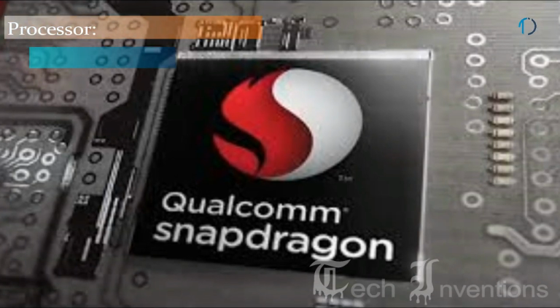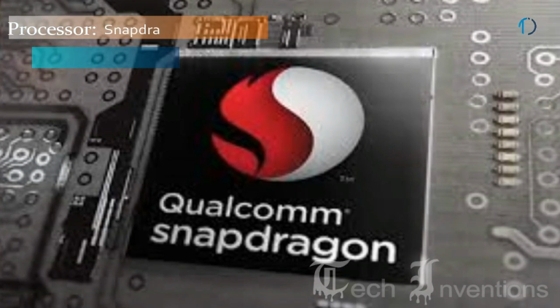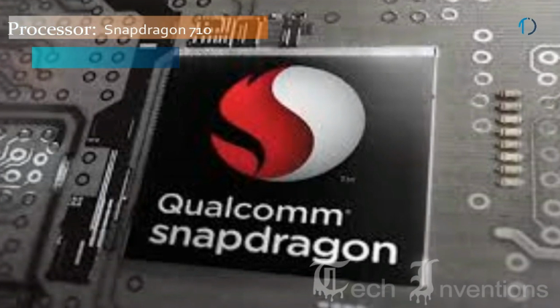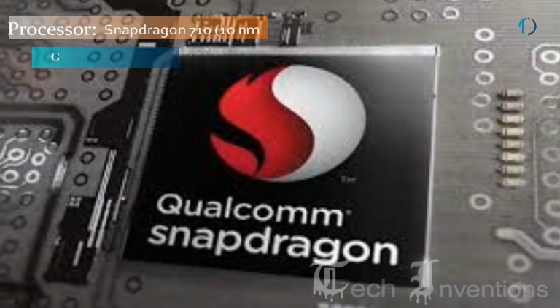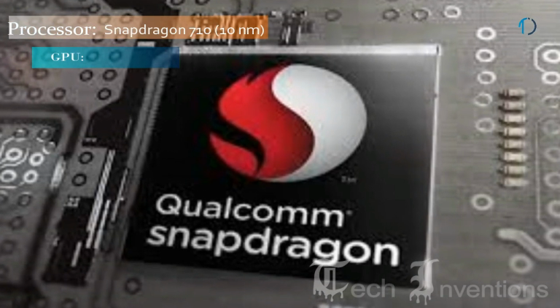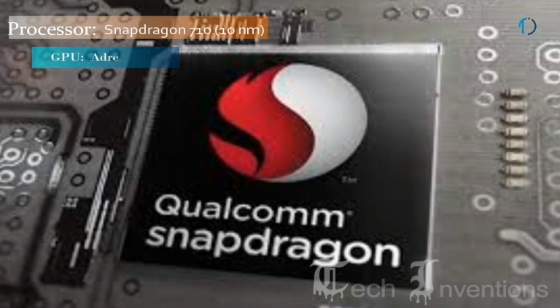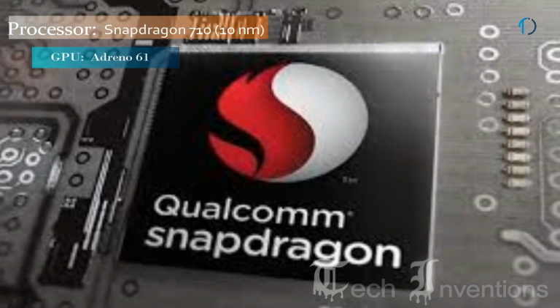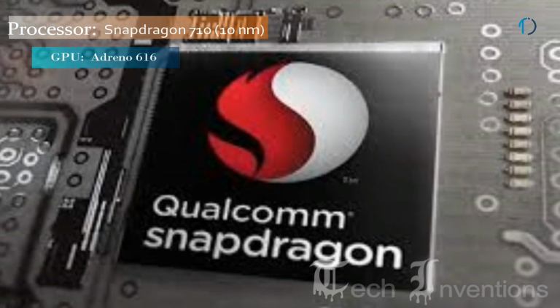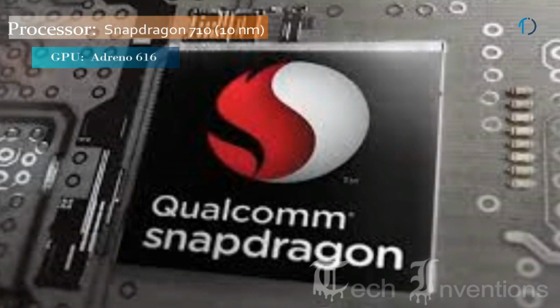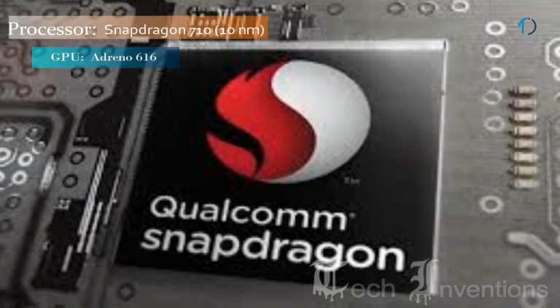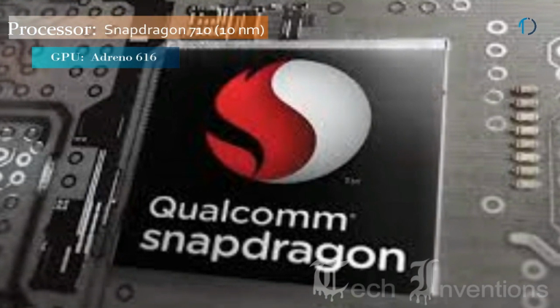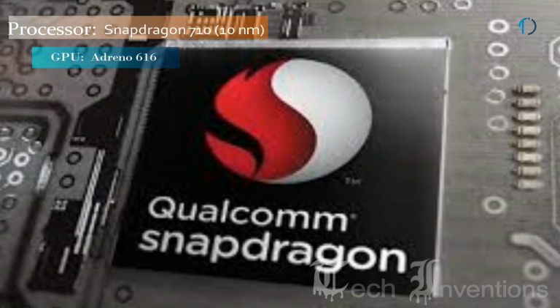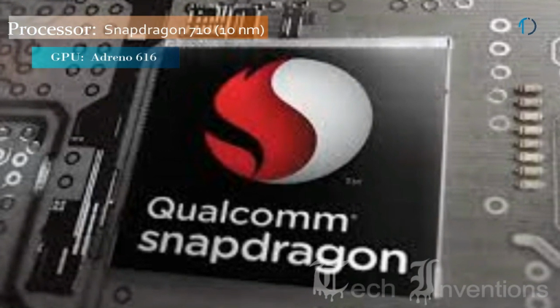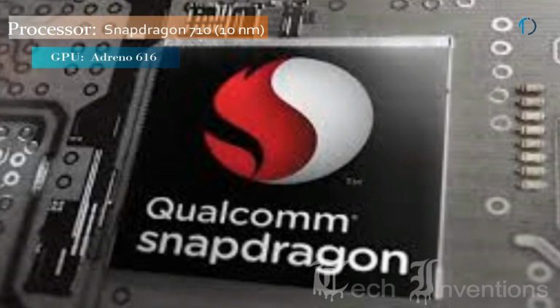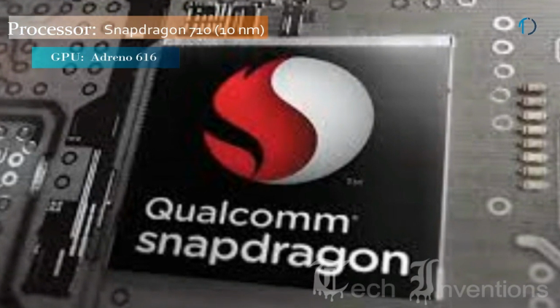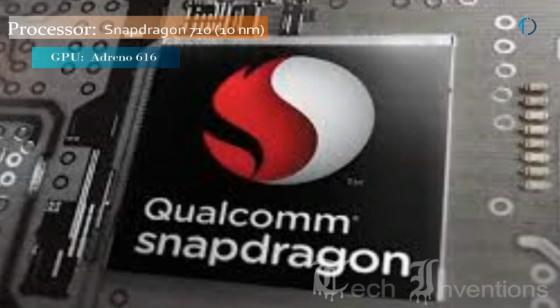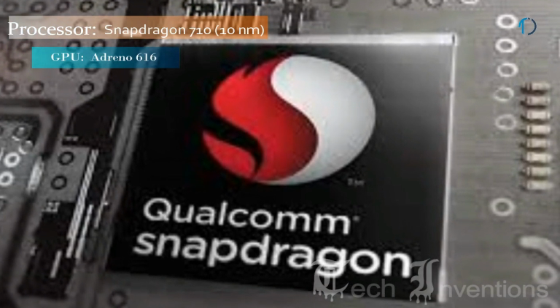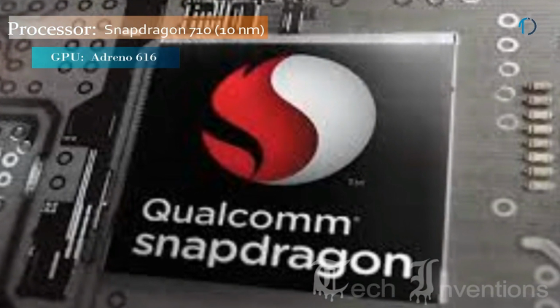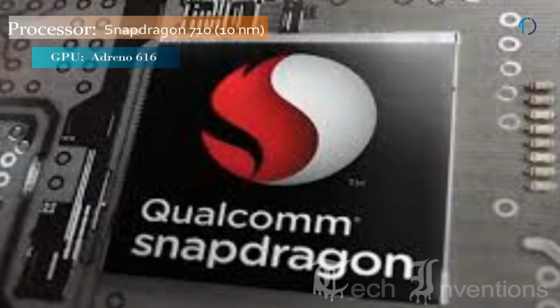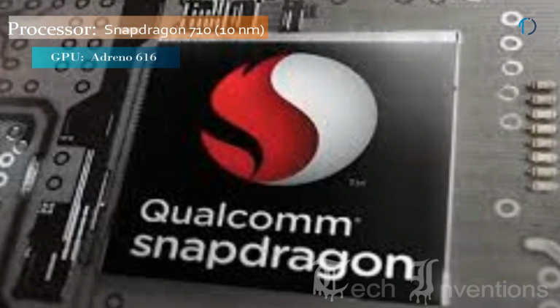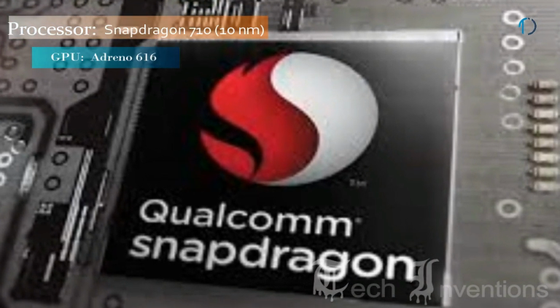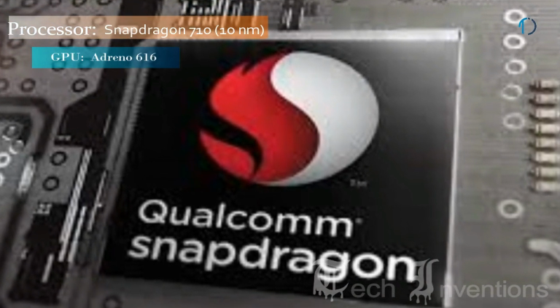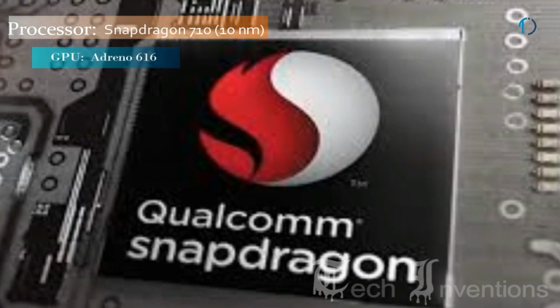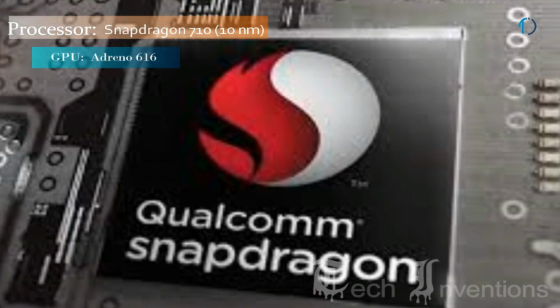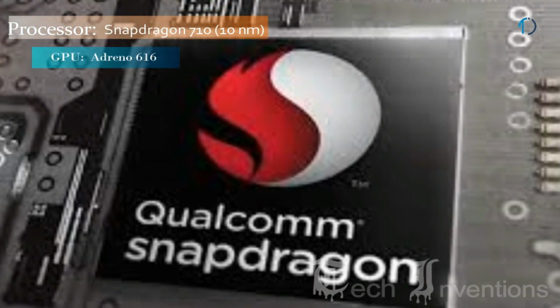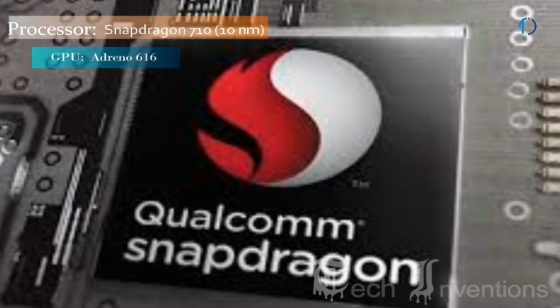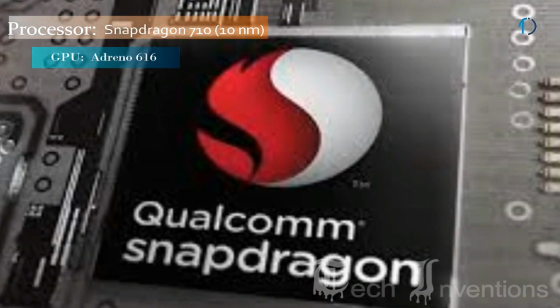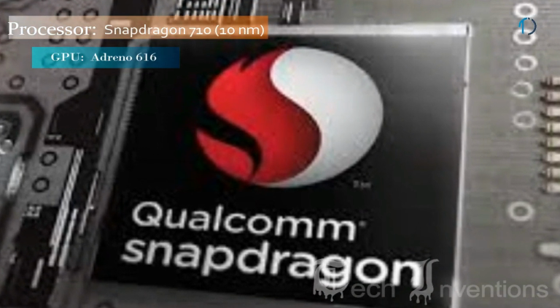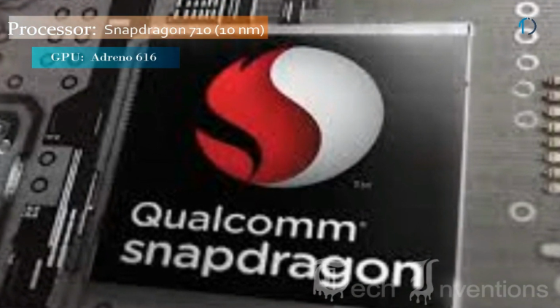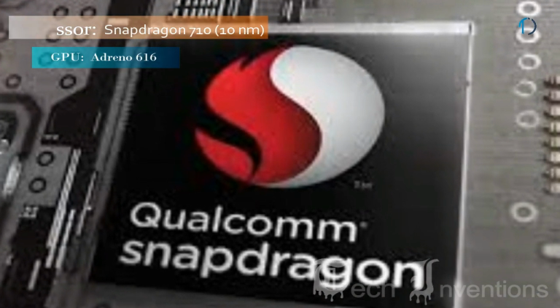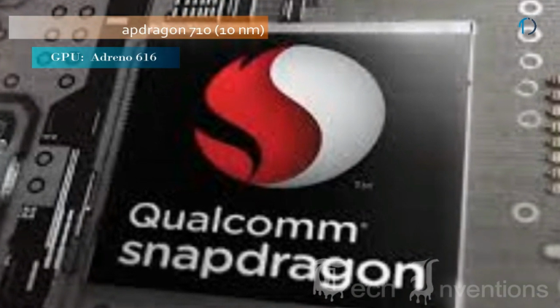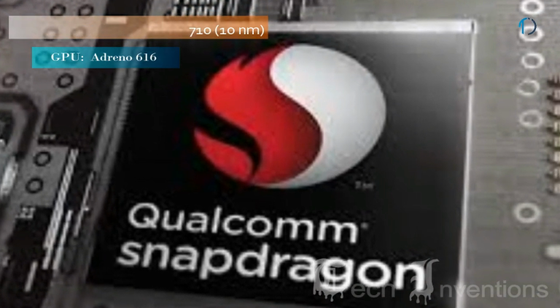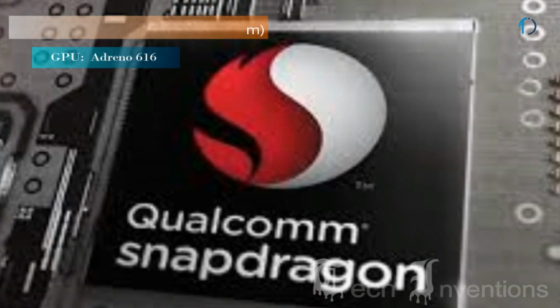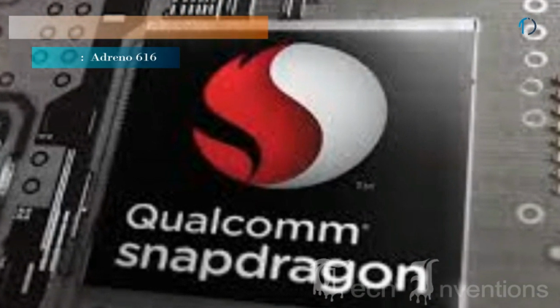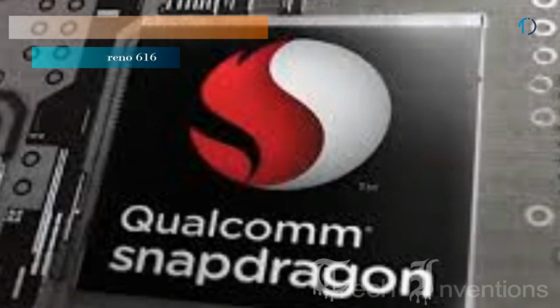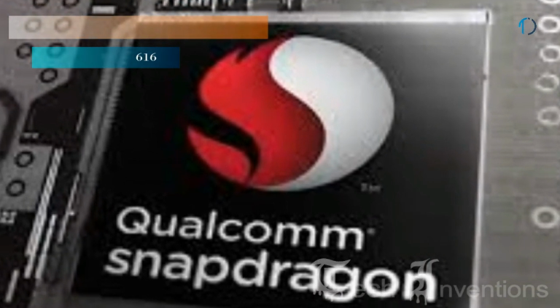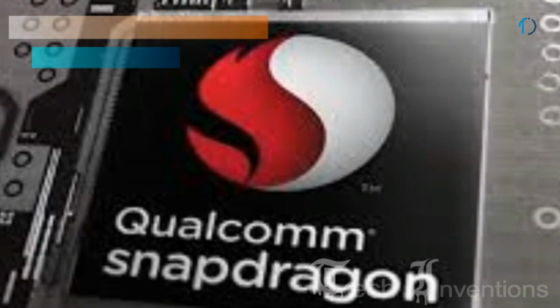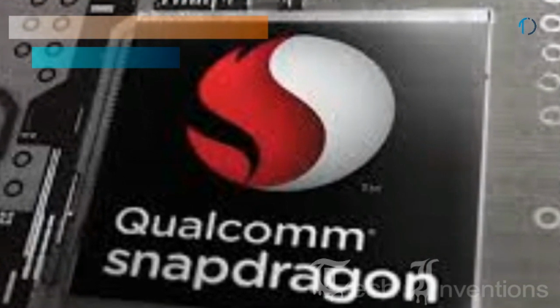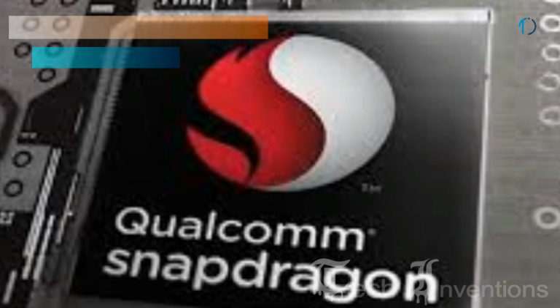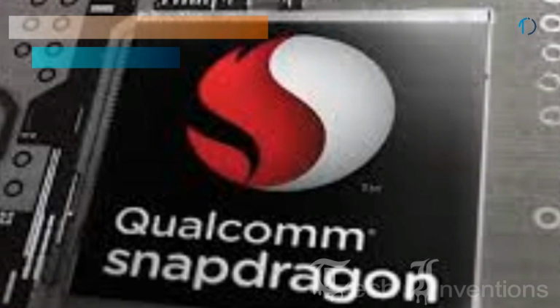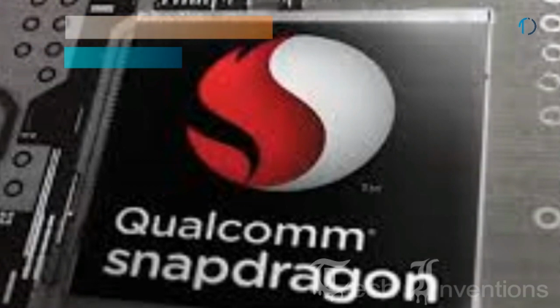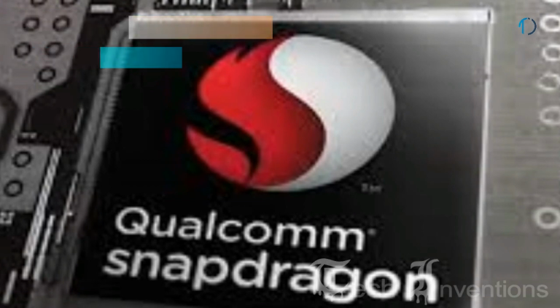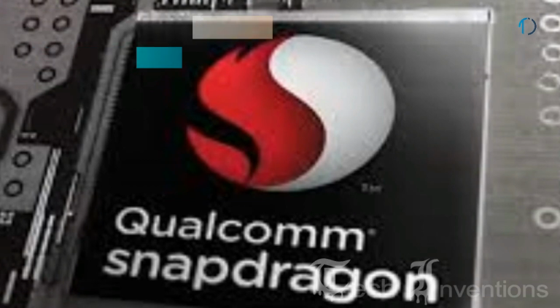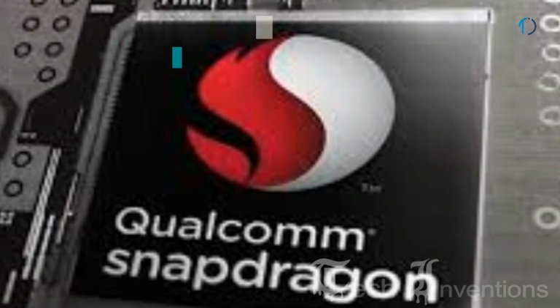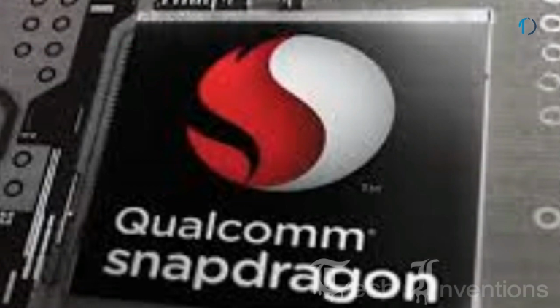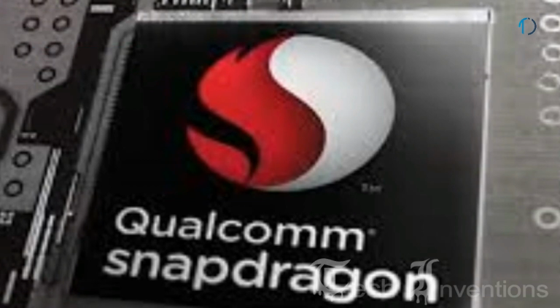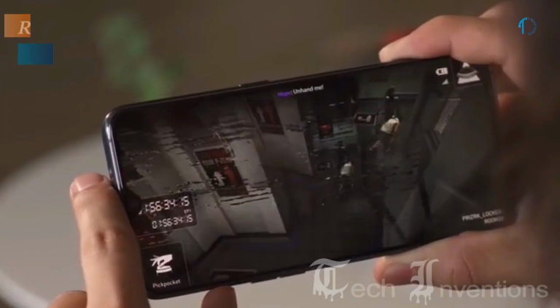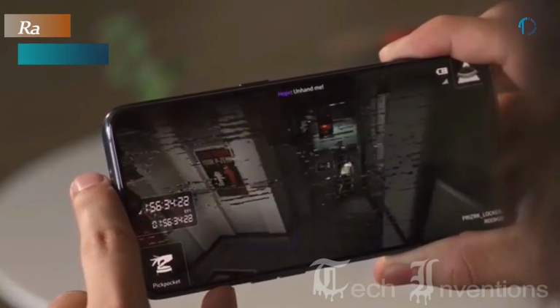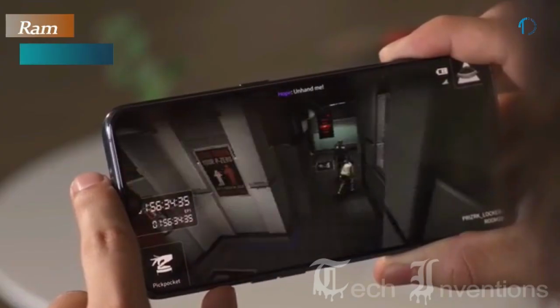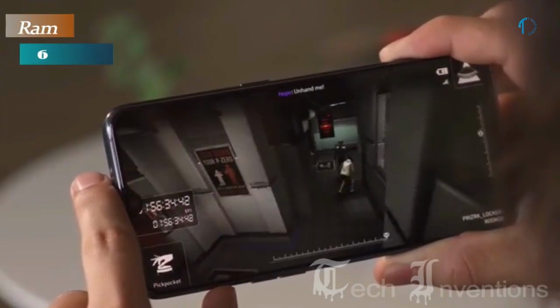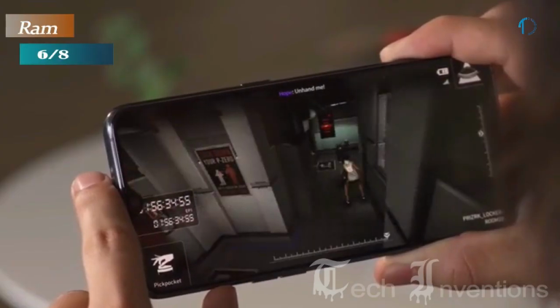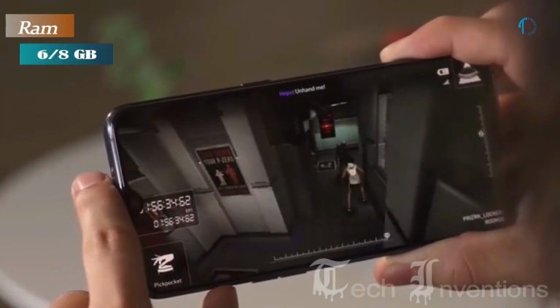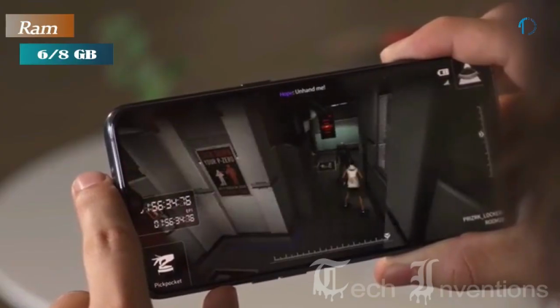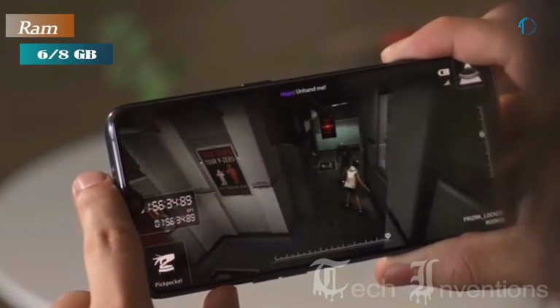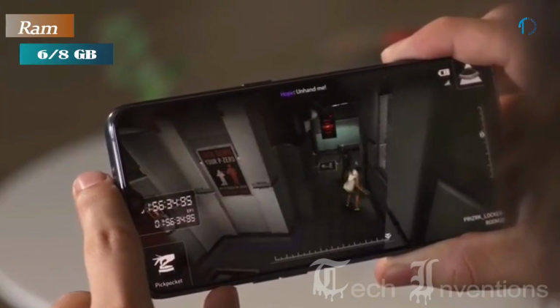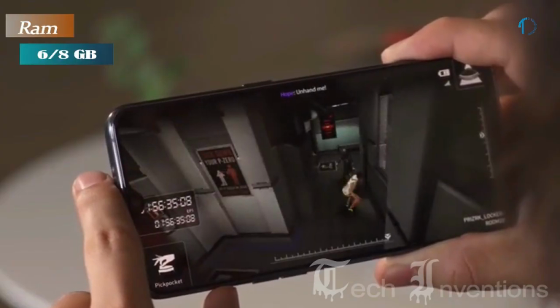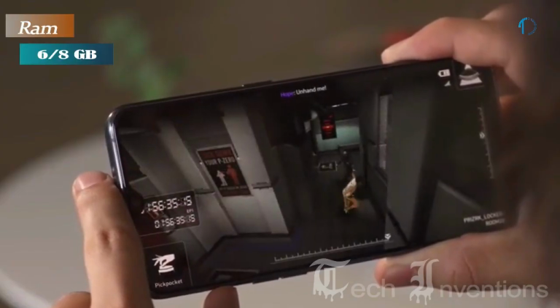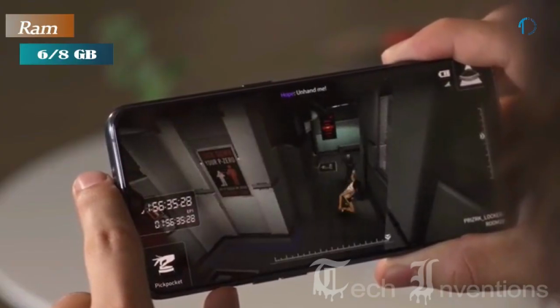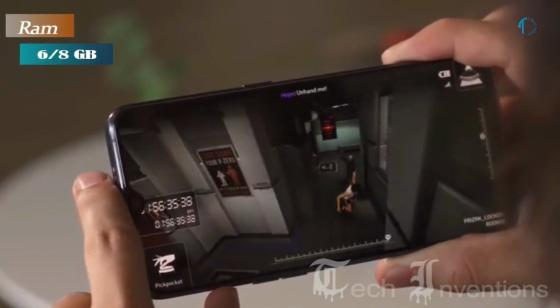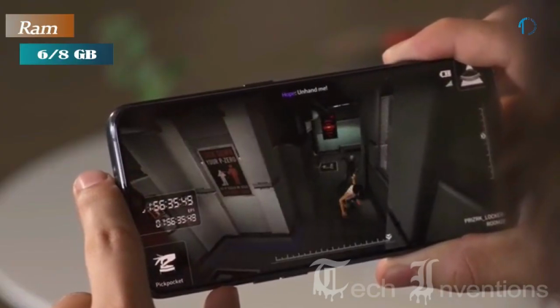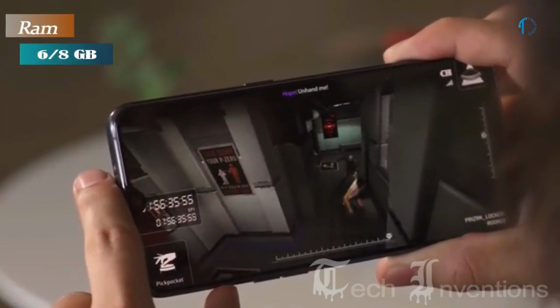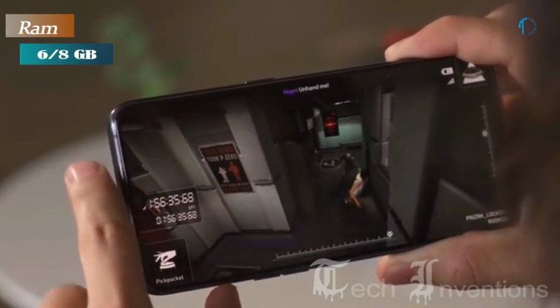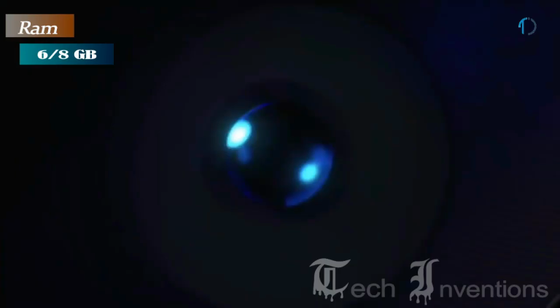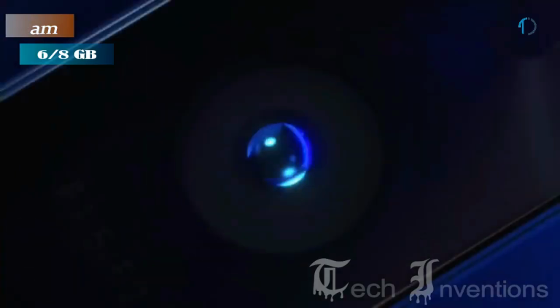This smartphone has an octa-core Qualcomm Snapdragon 710 10nm chipset and is packed with 6GB and 8GB of RAM.